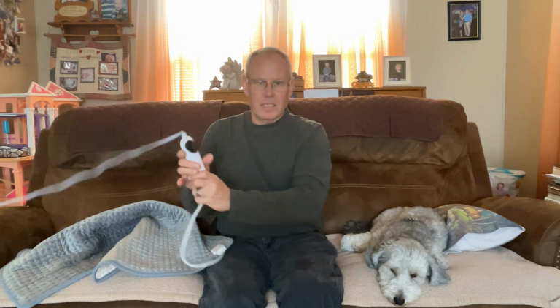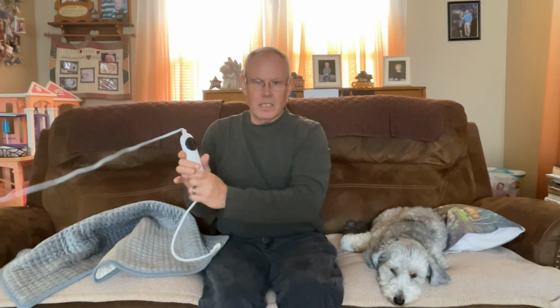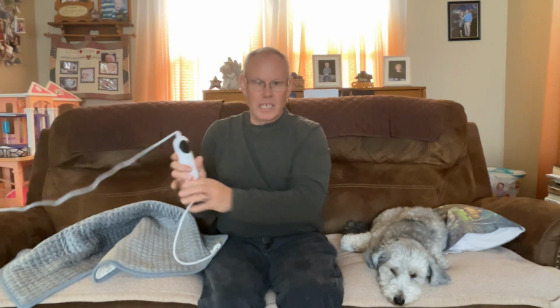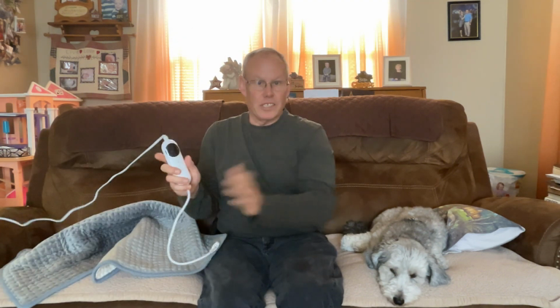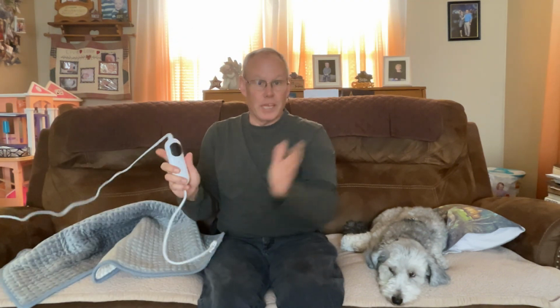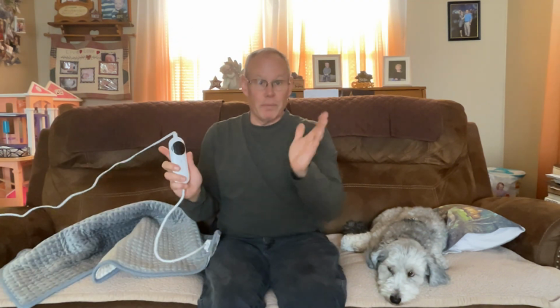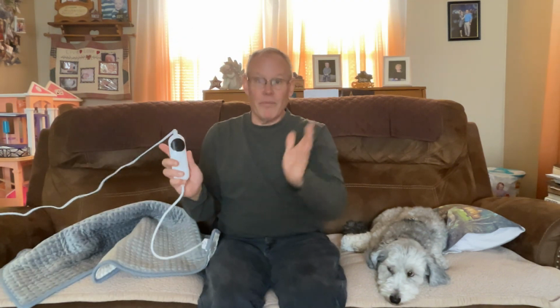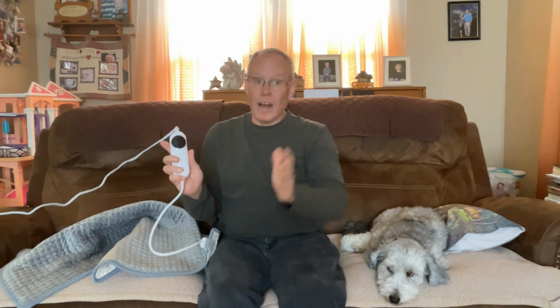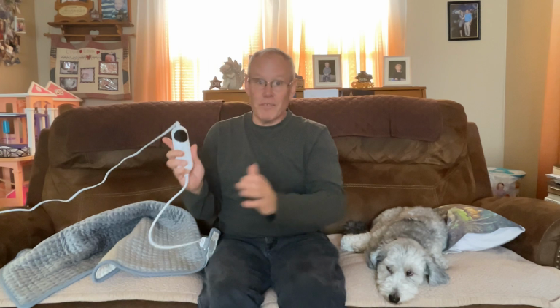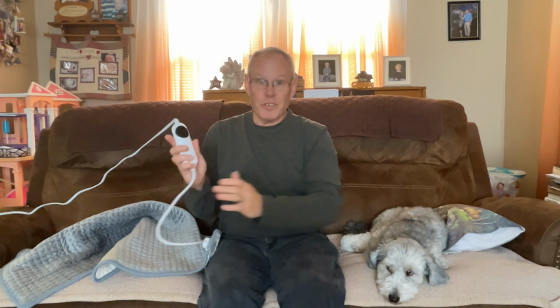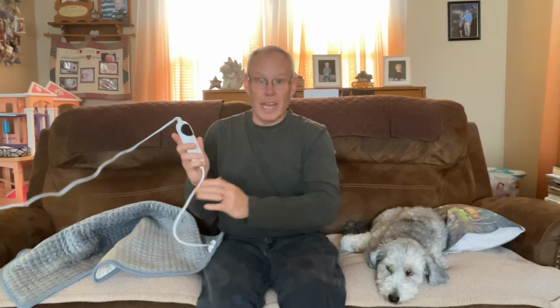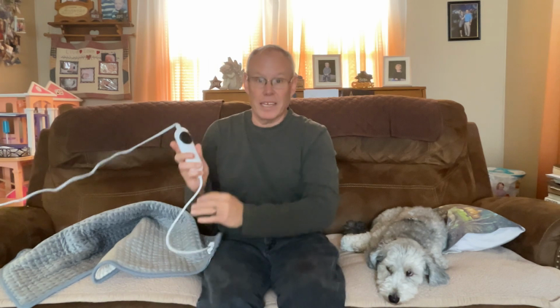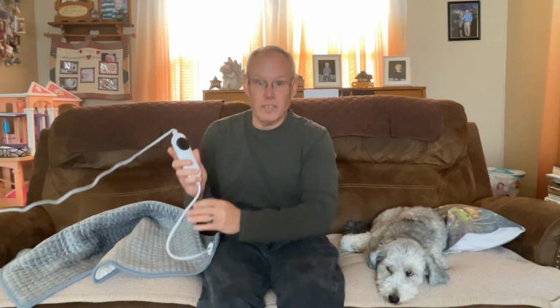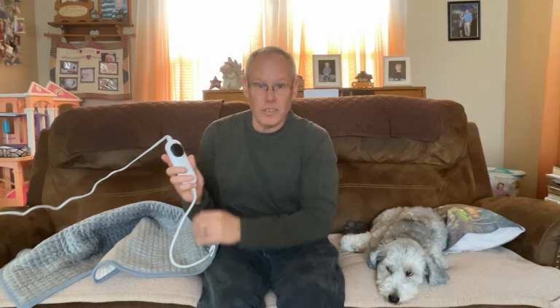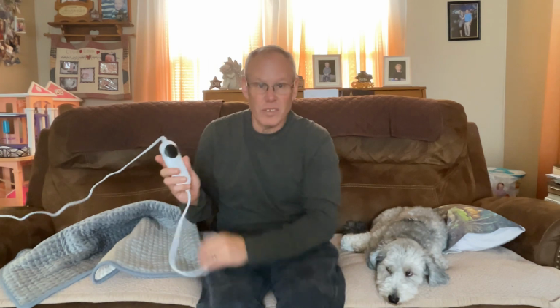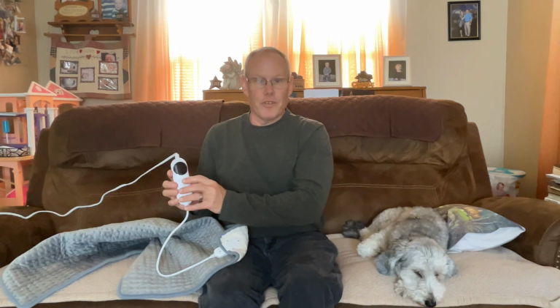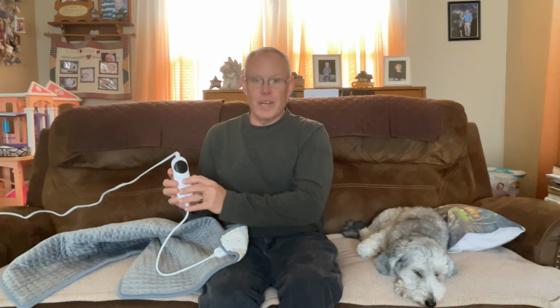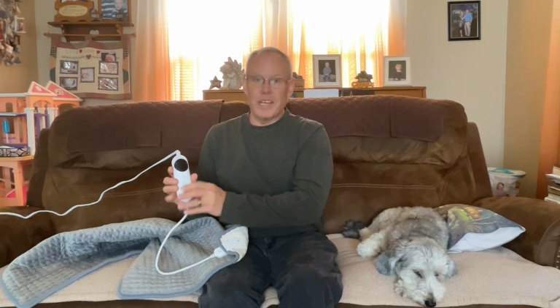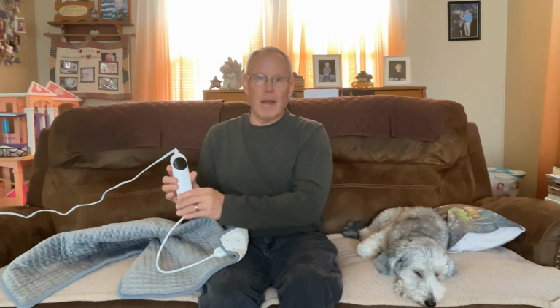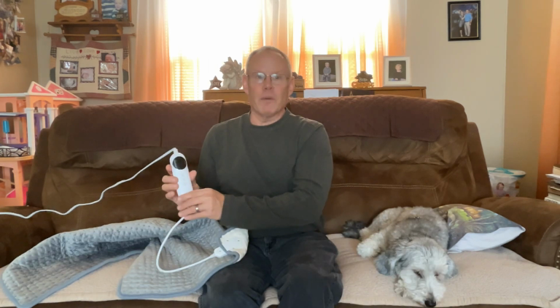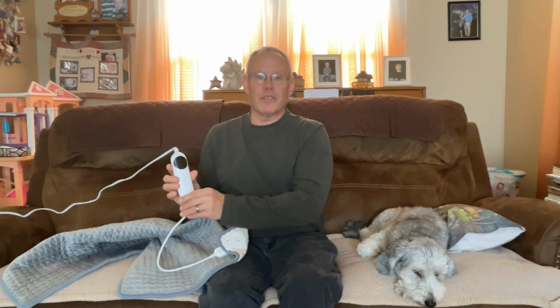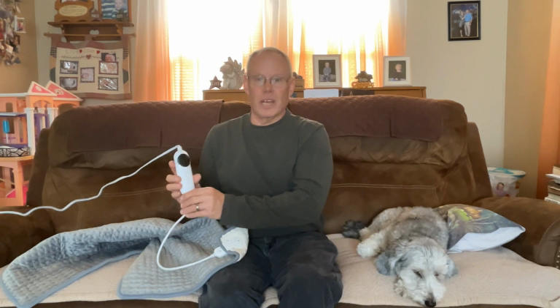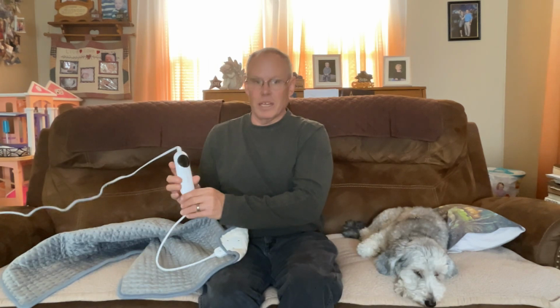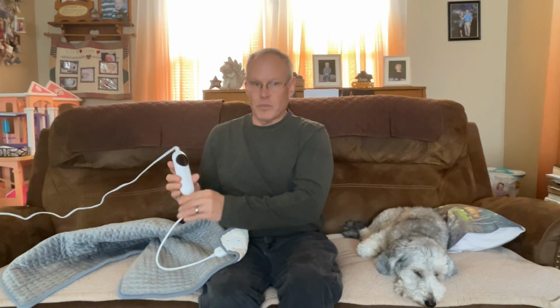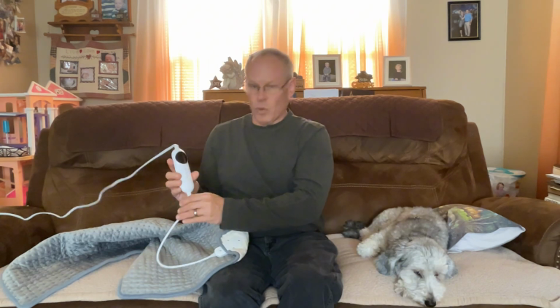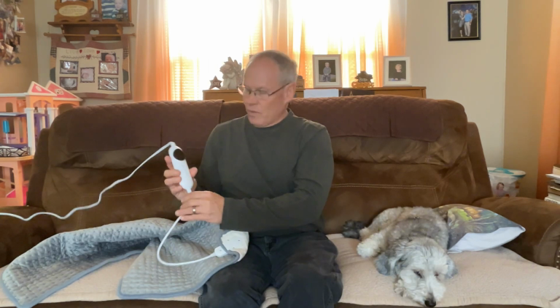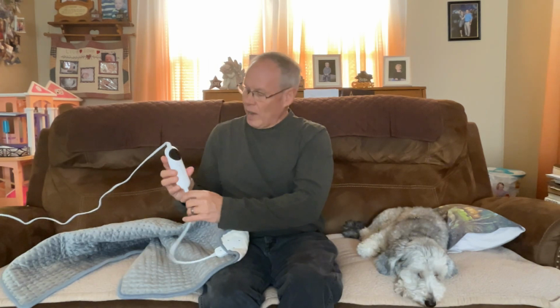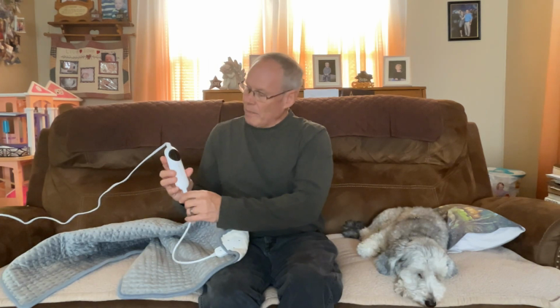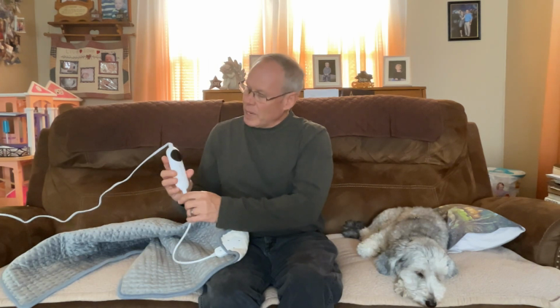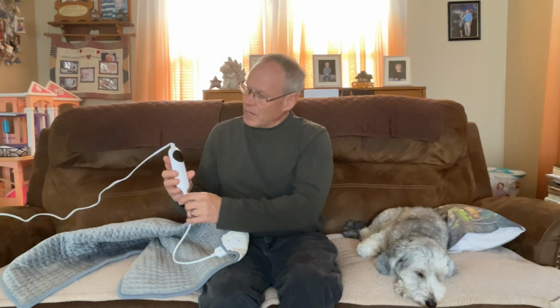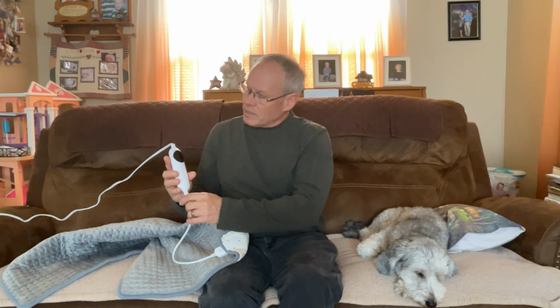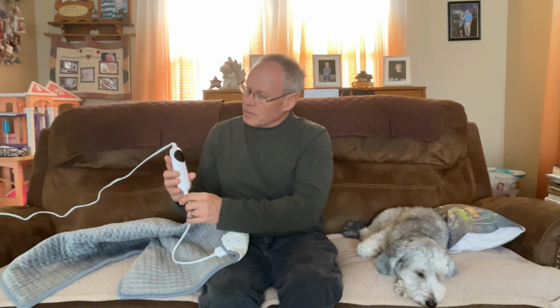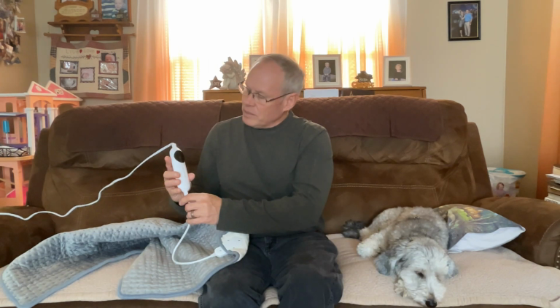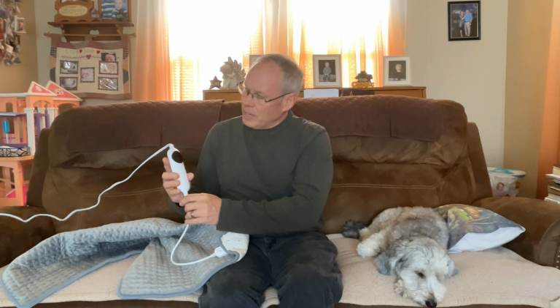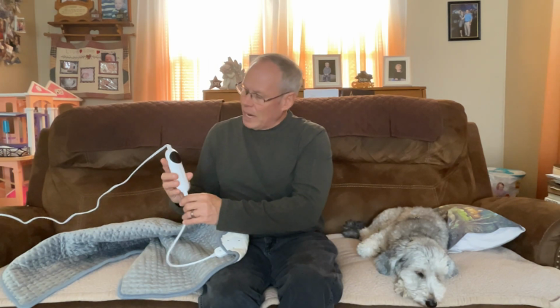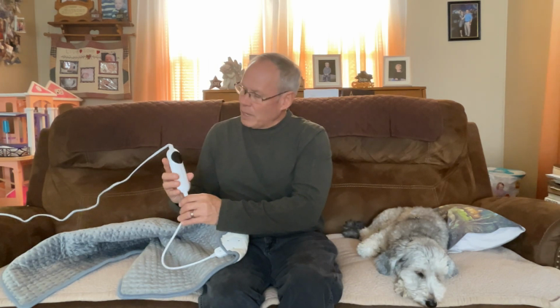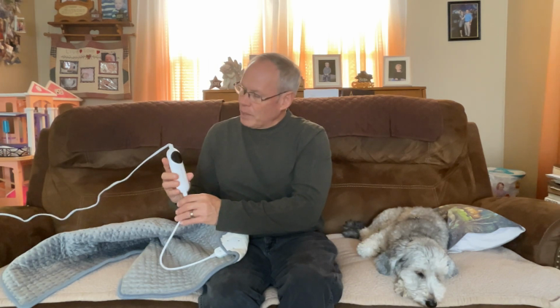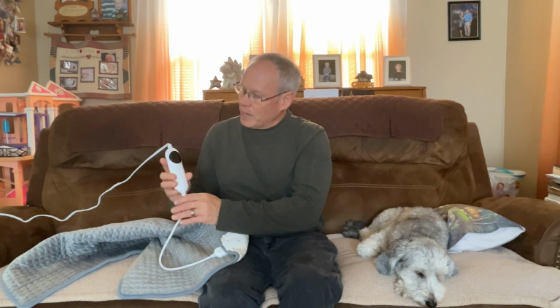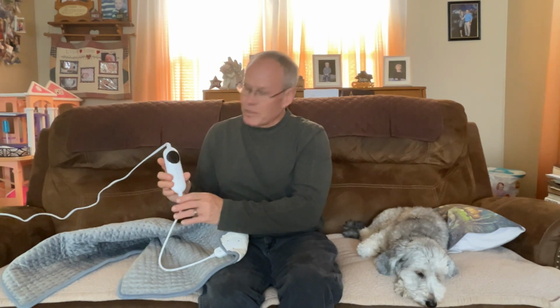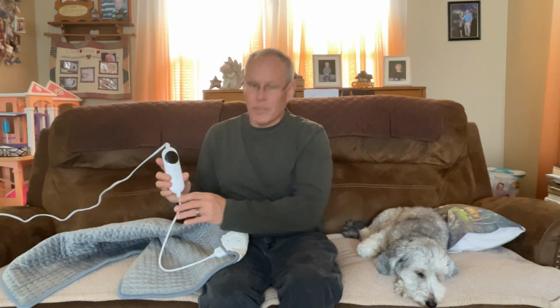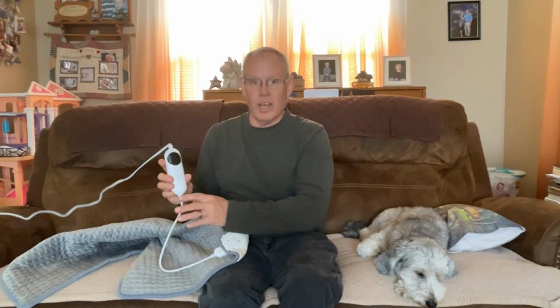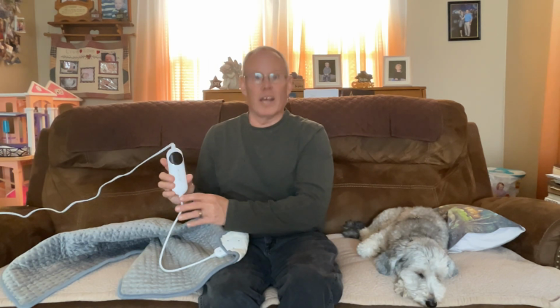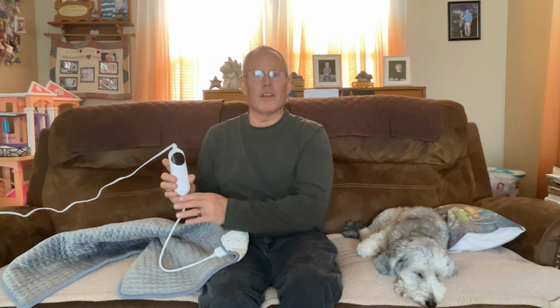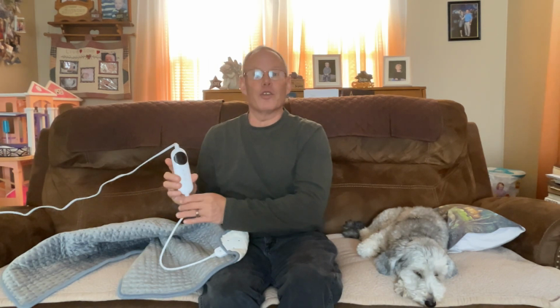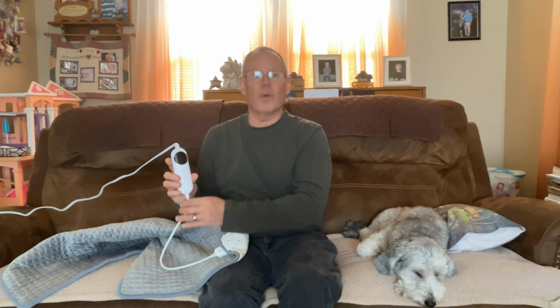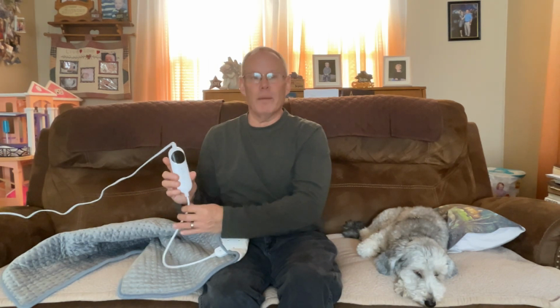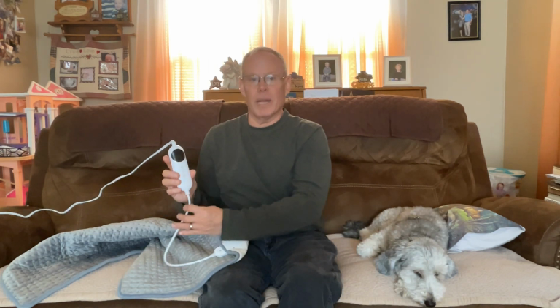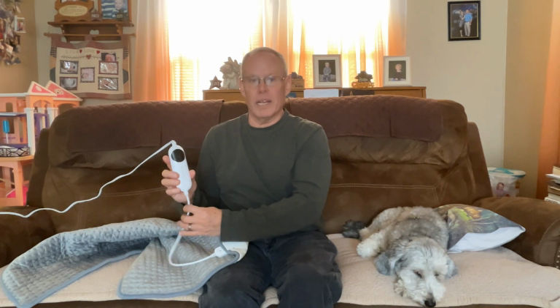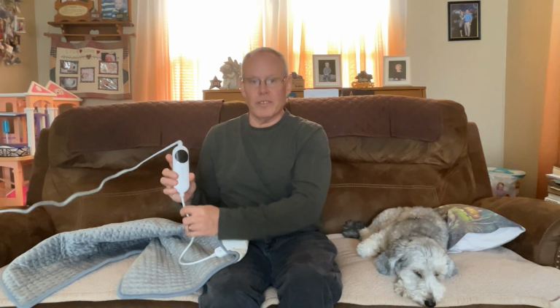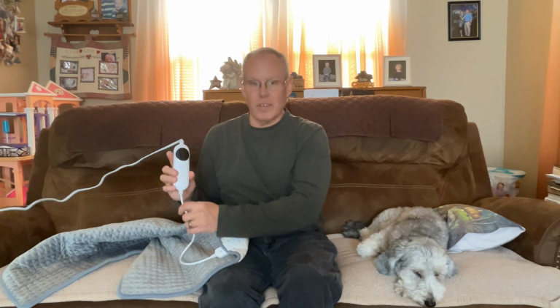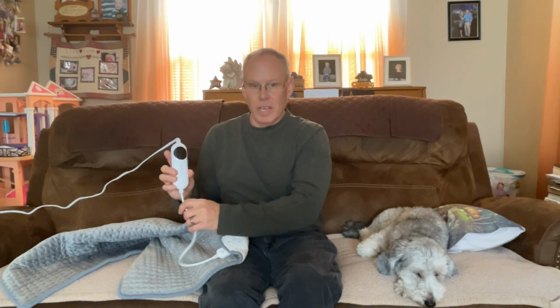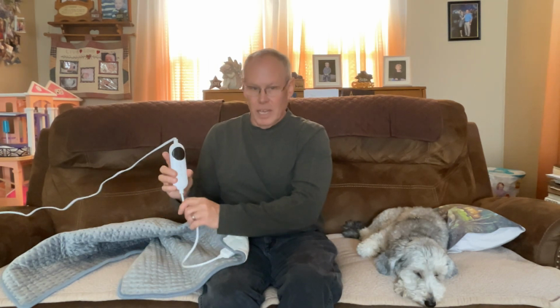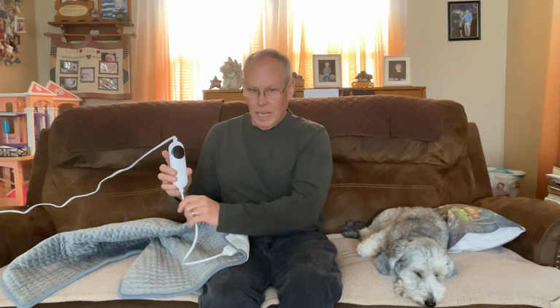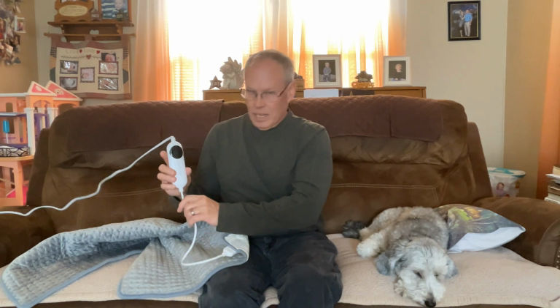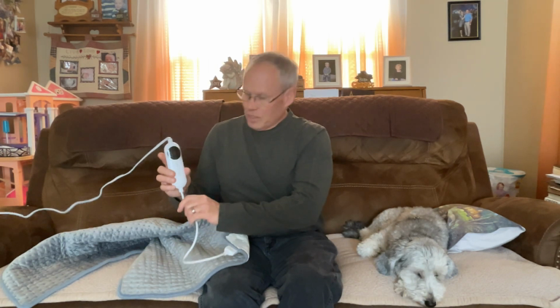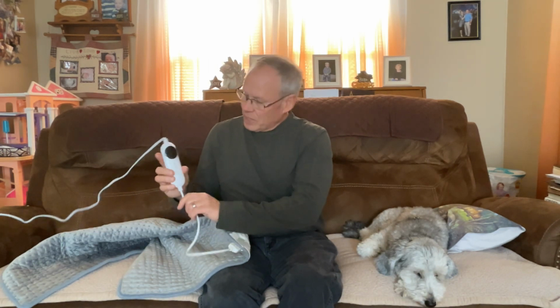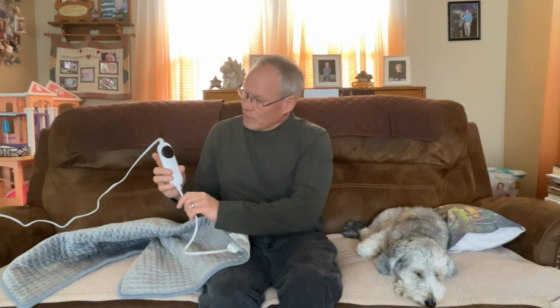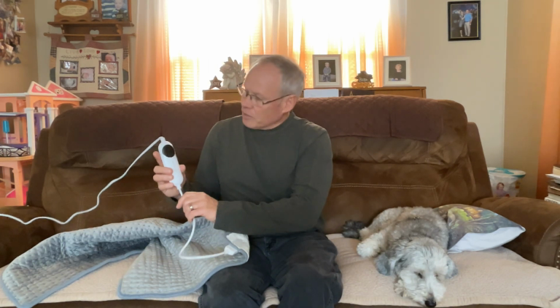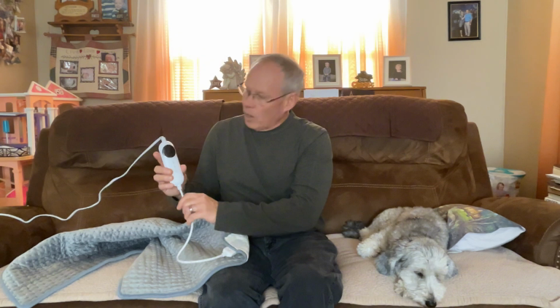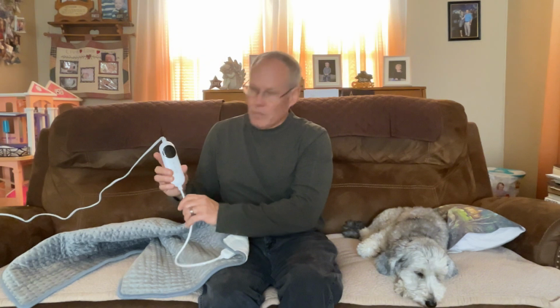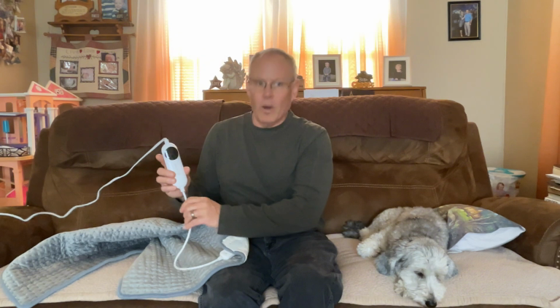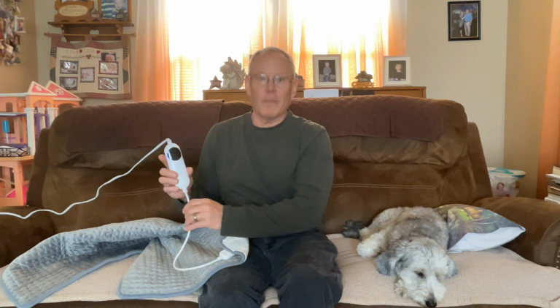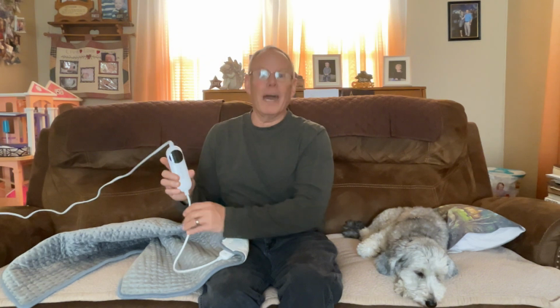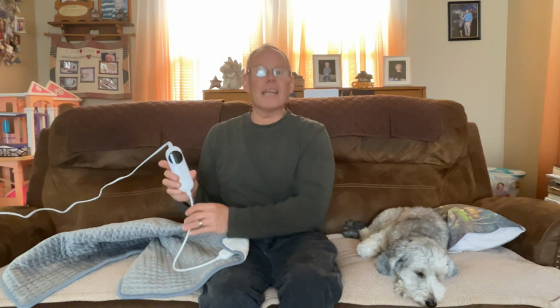Heats up in 5 seconds. There are three timer settings: 45 minutes, 90 minutes, and 120 minutes, and it shuts off automatically.